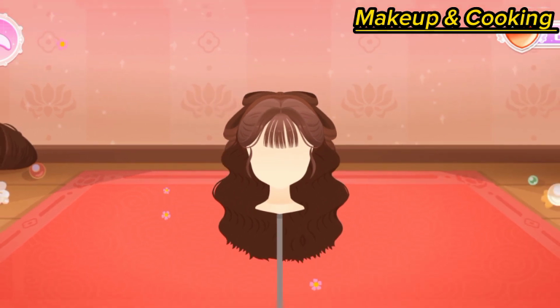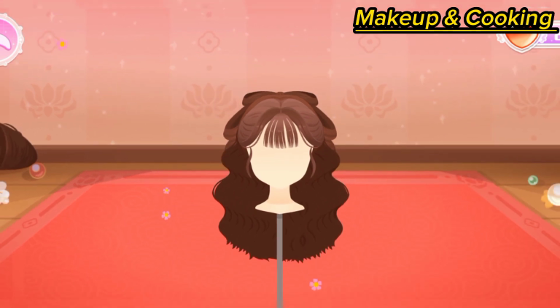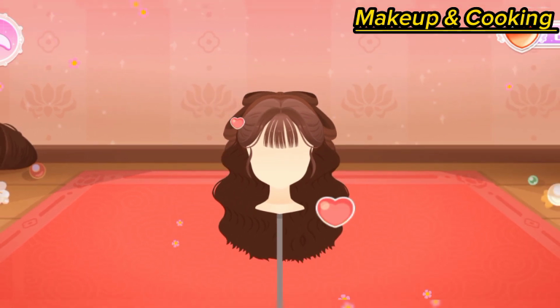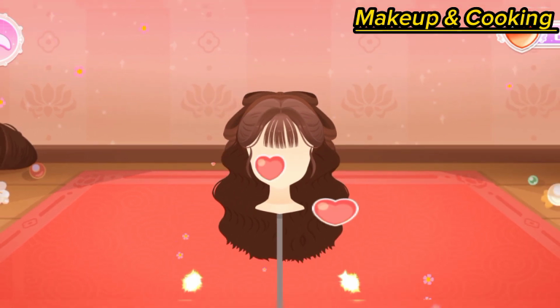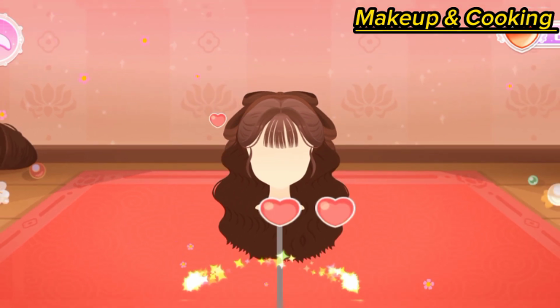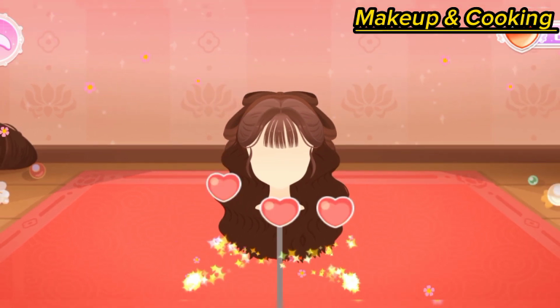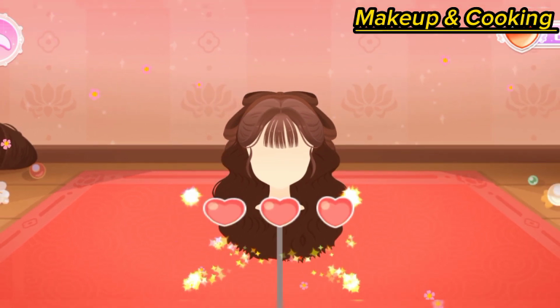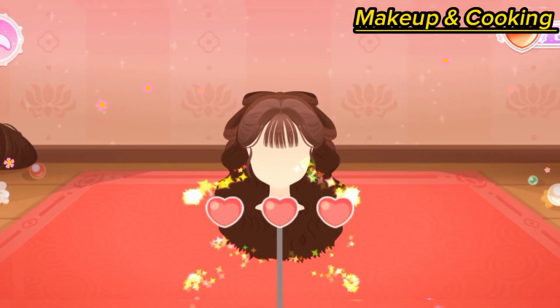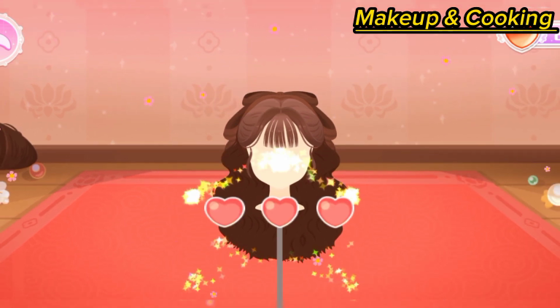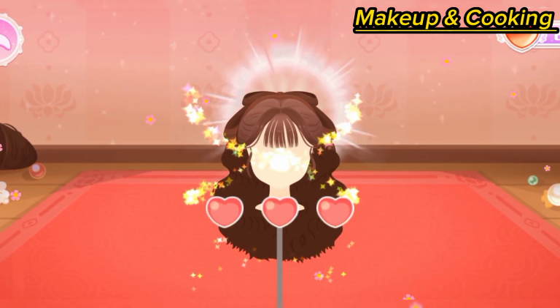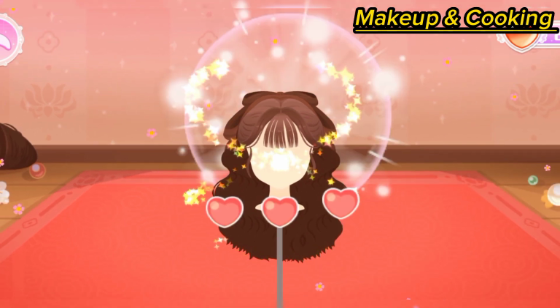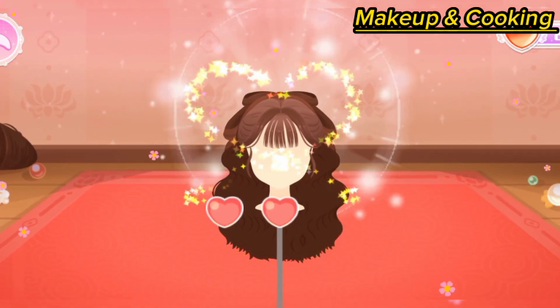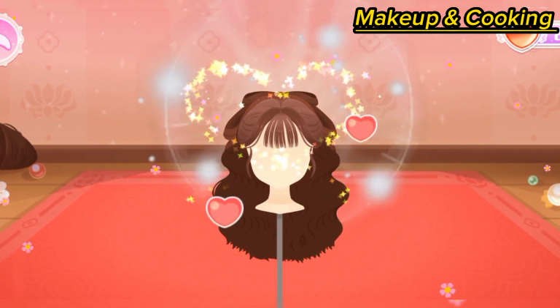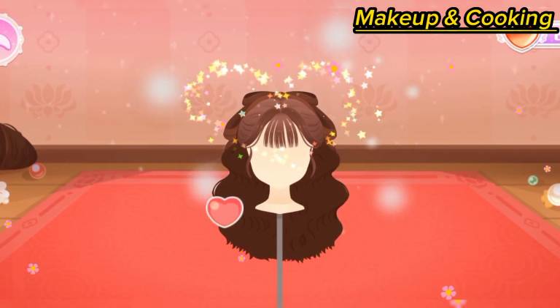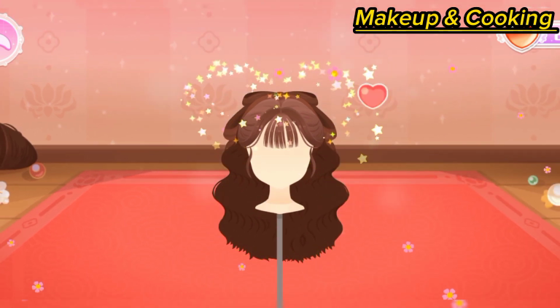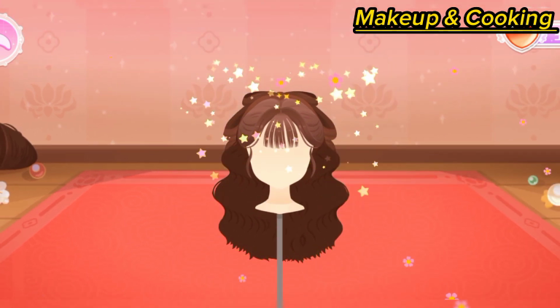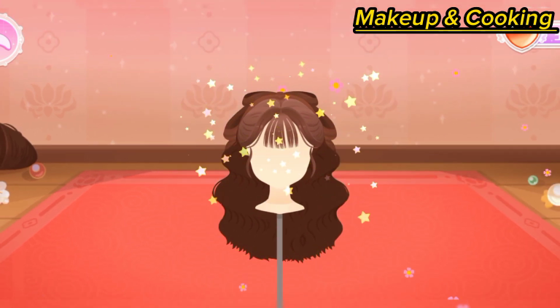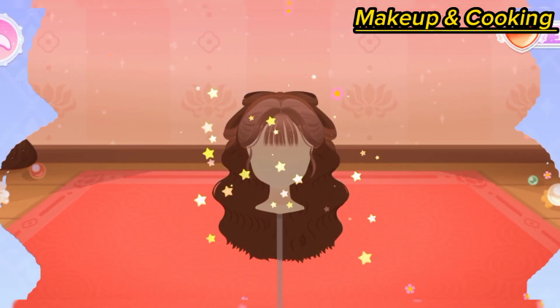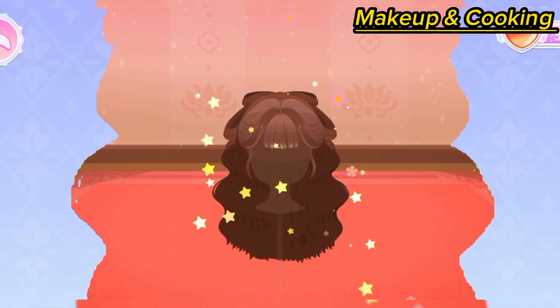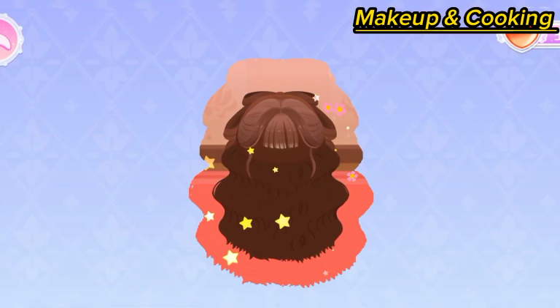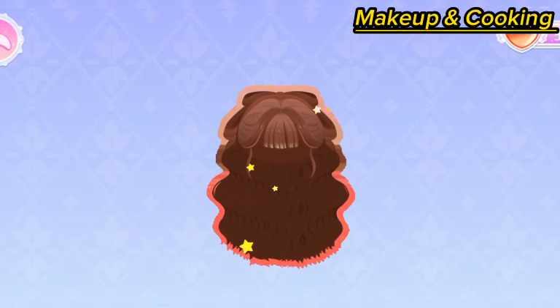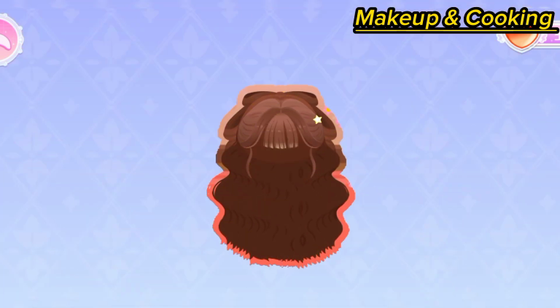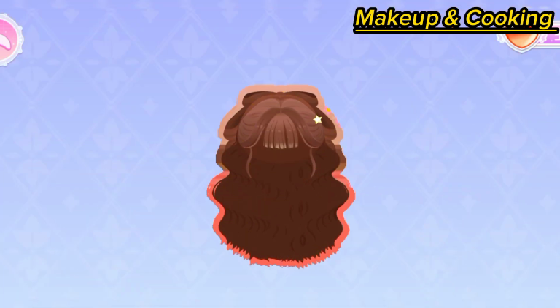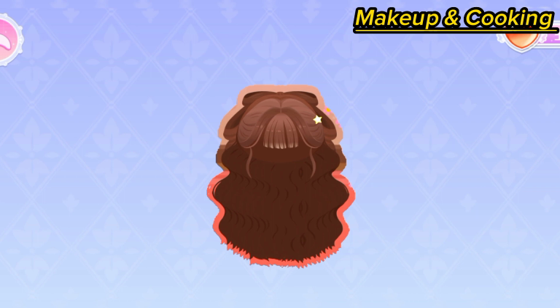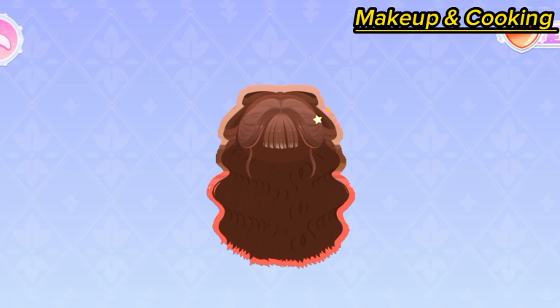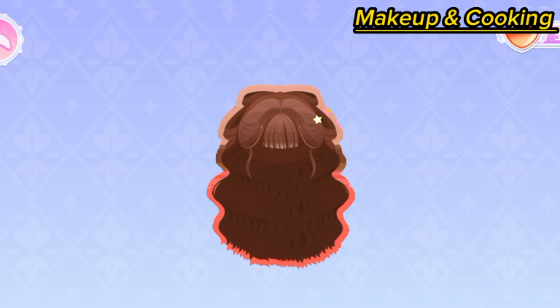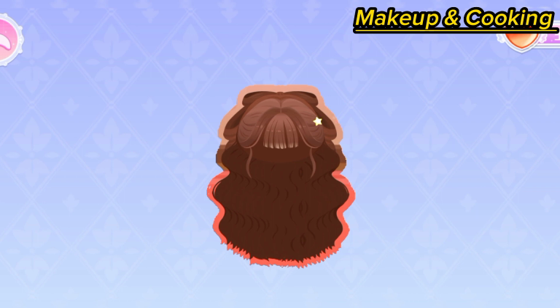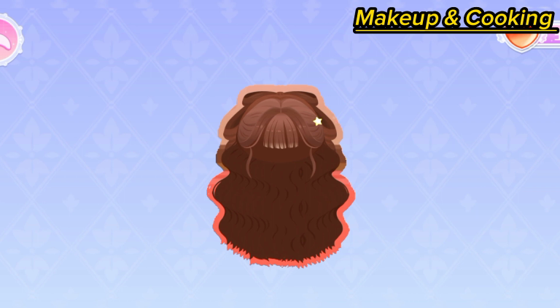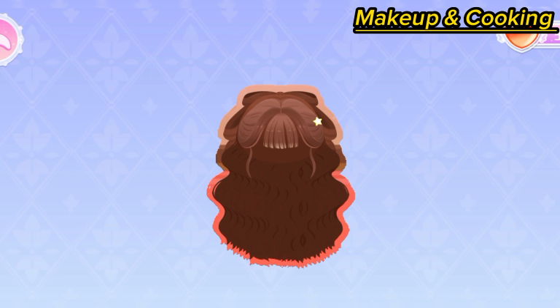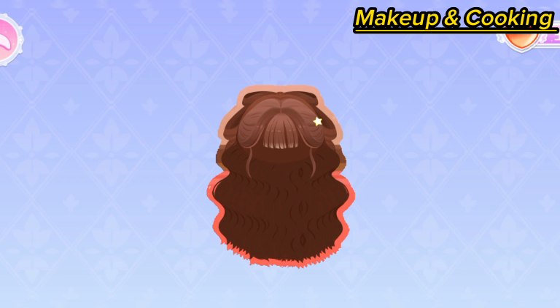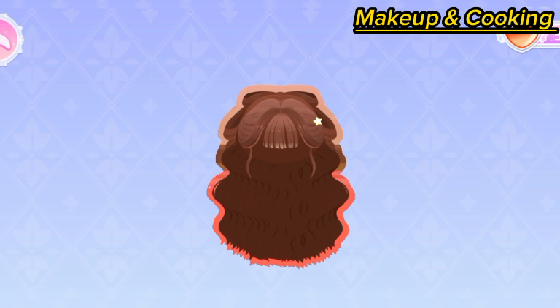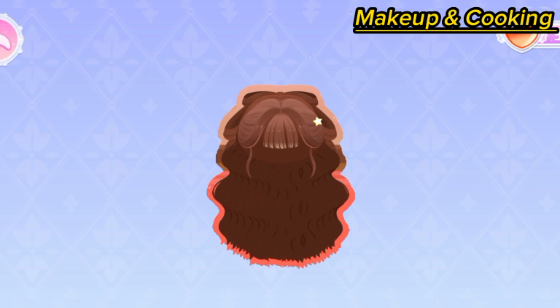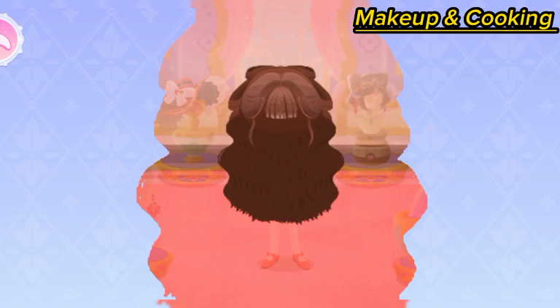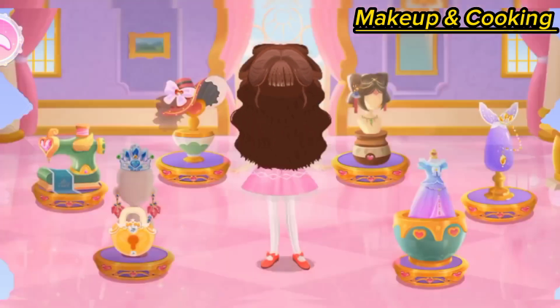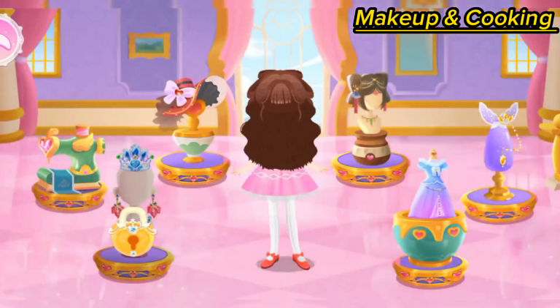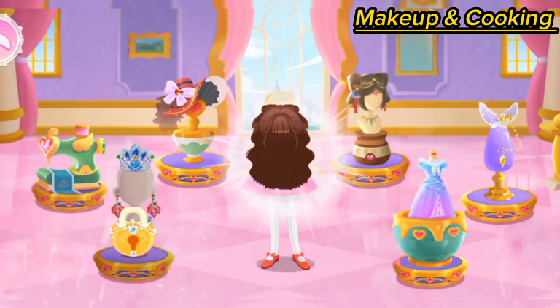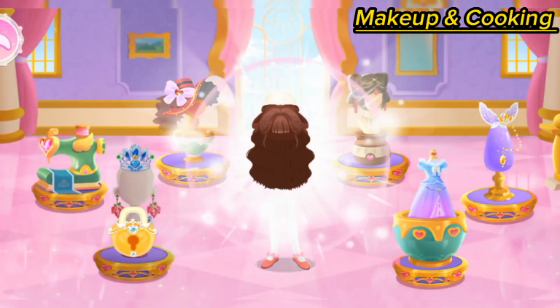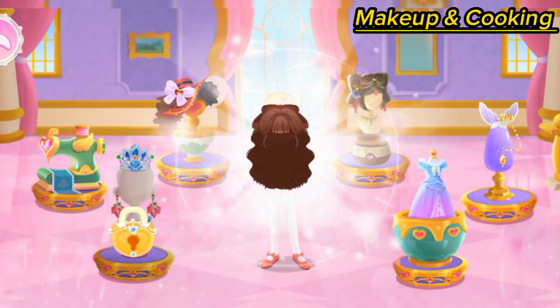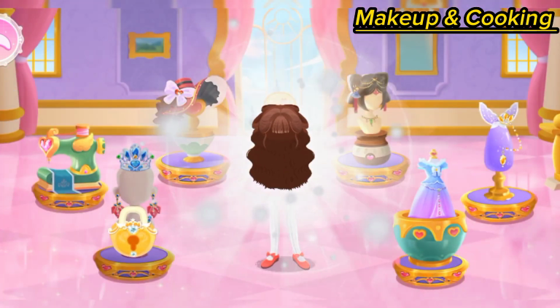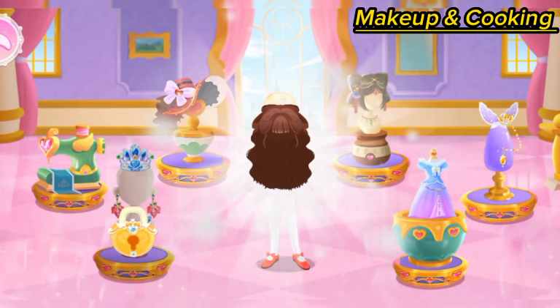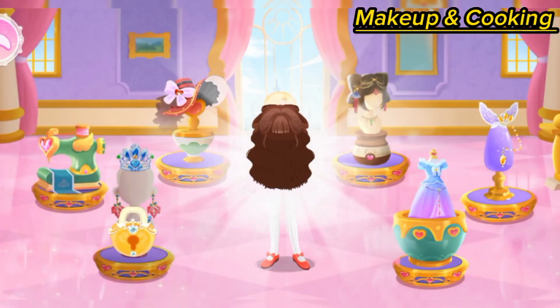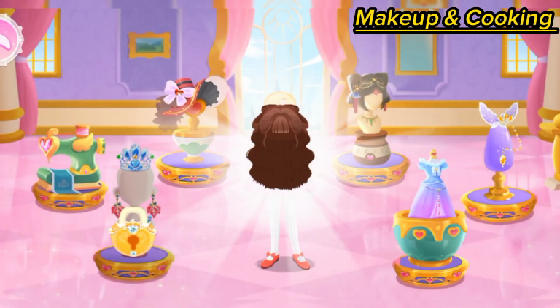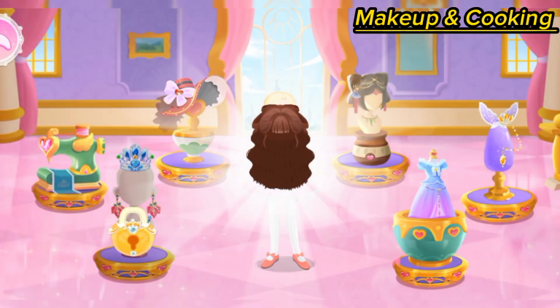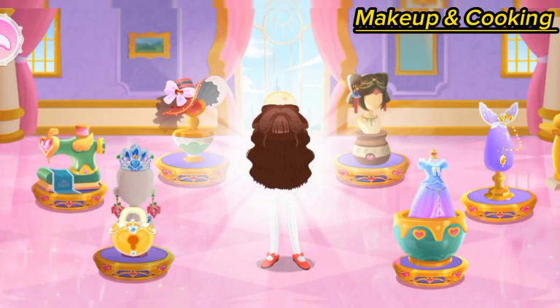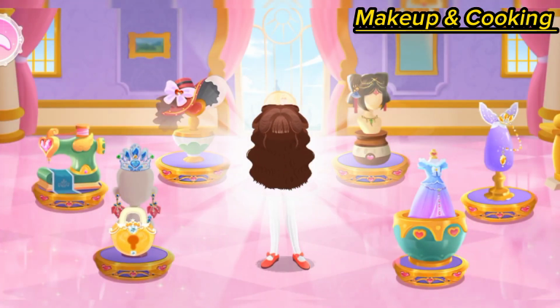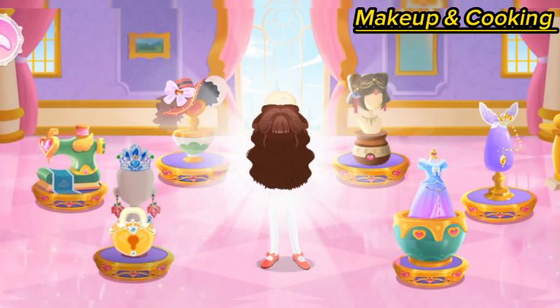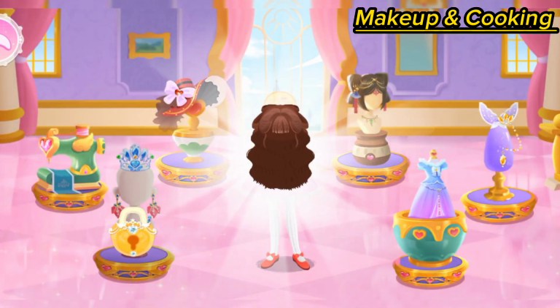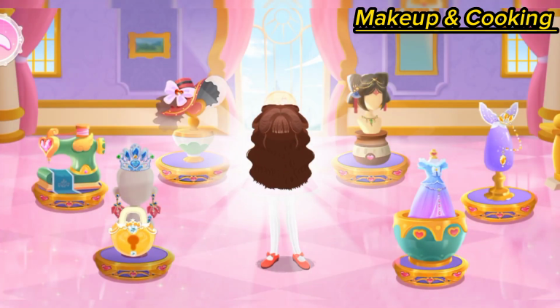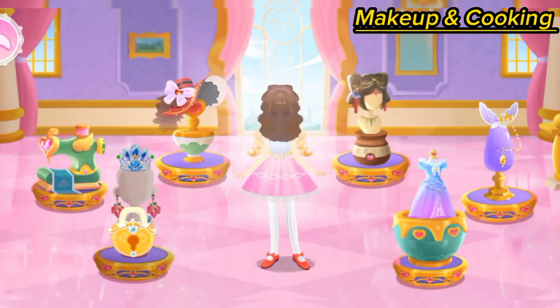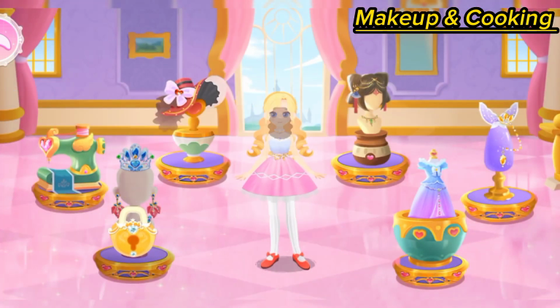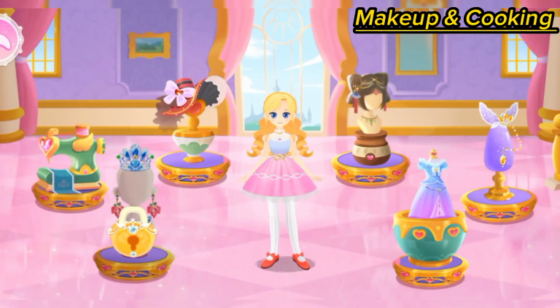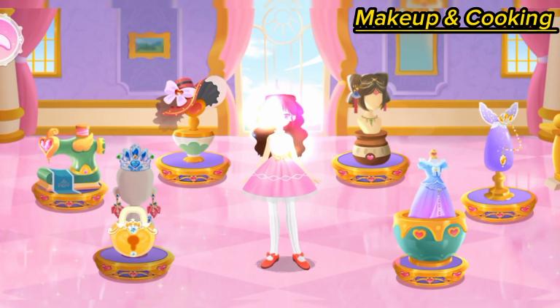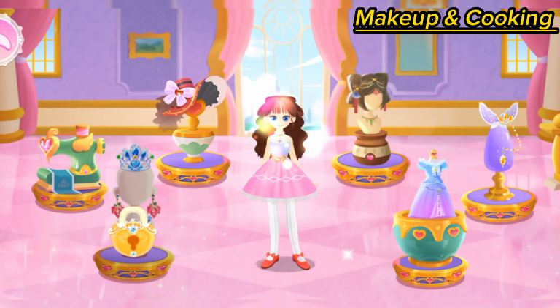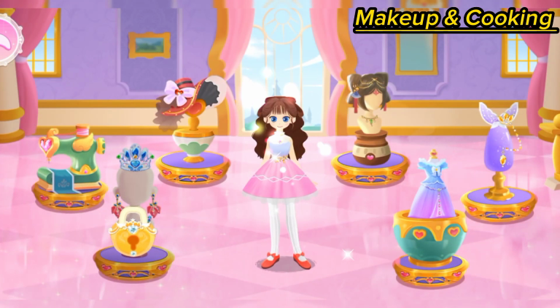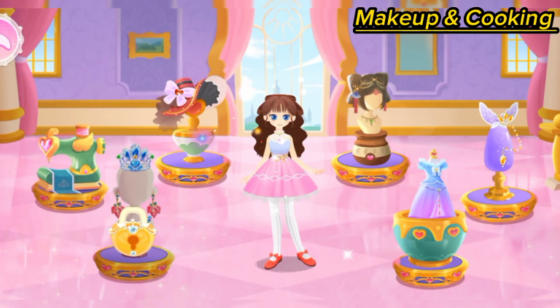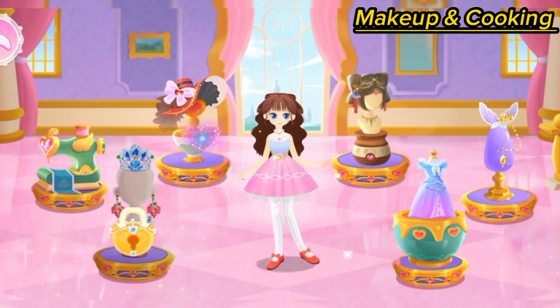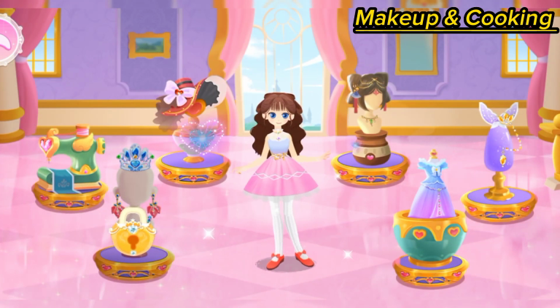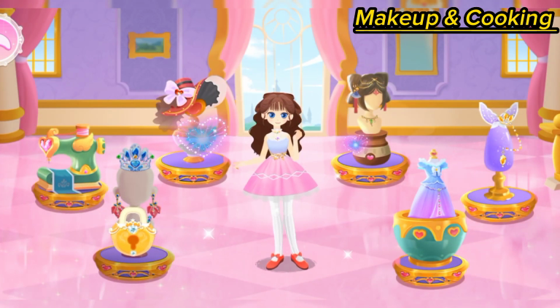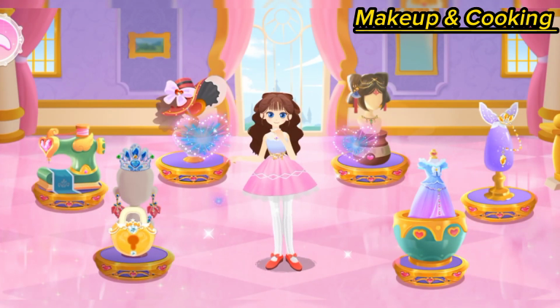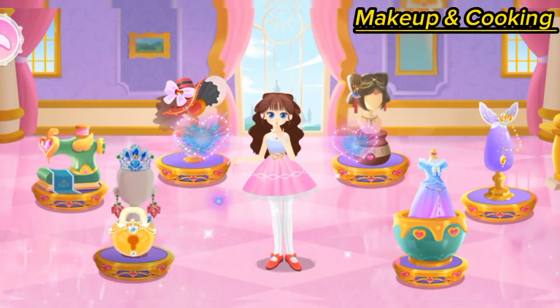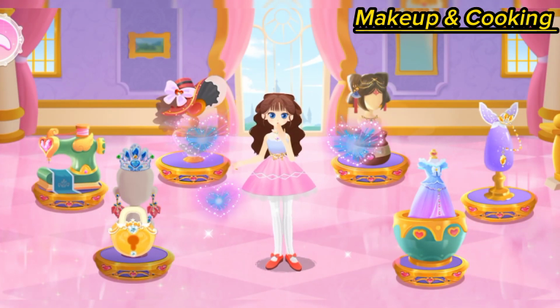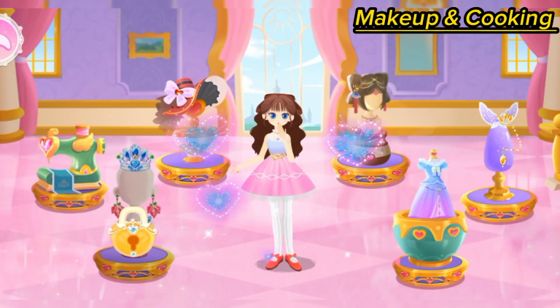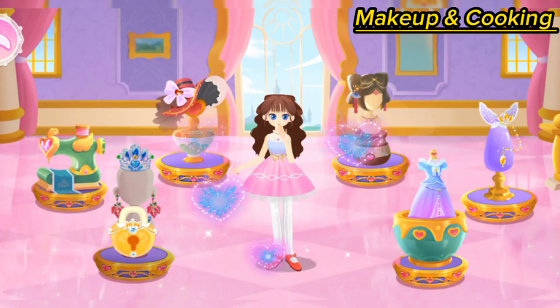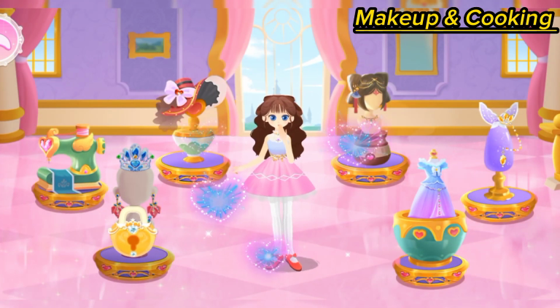Wow, this one is incredible! The princess got a new hairstyle!